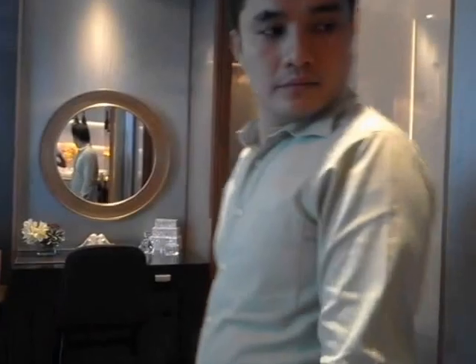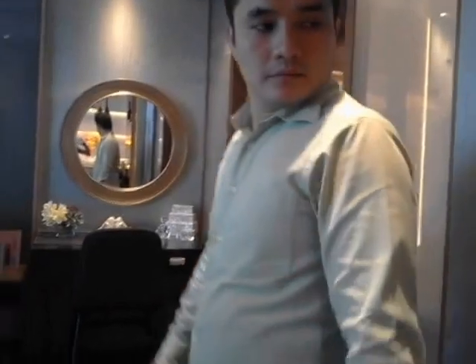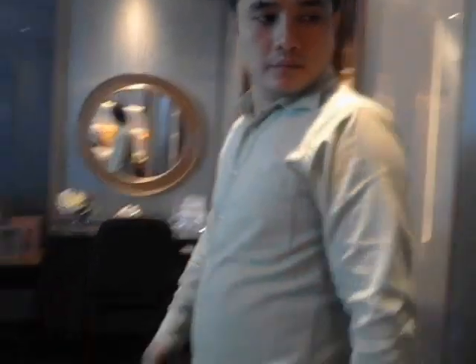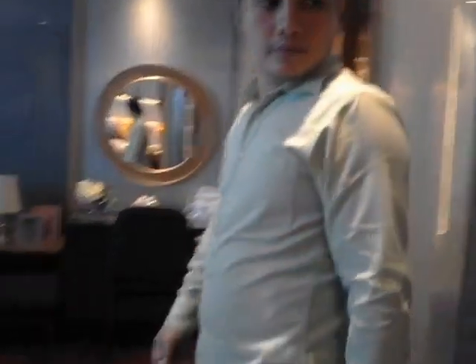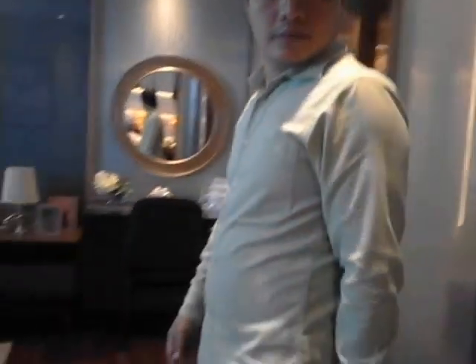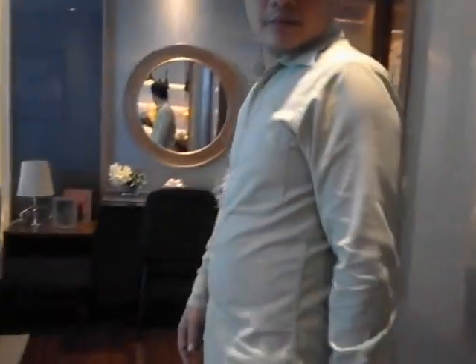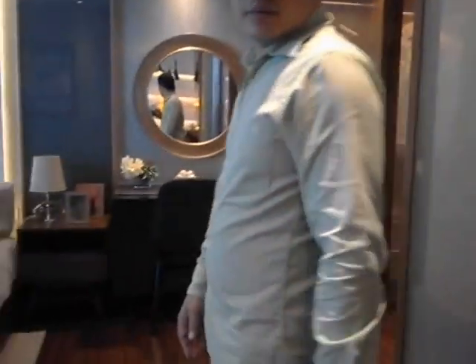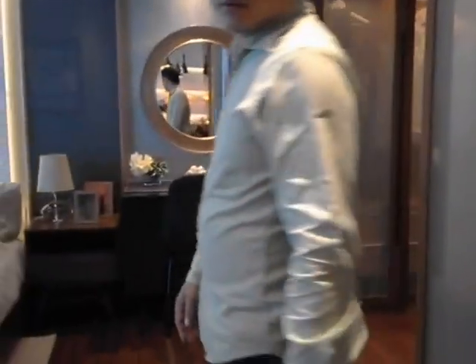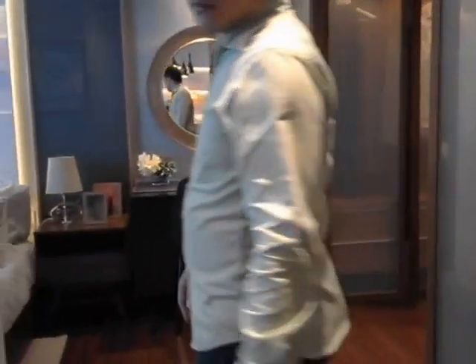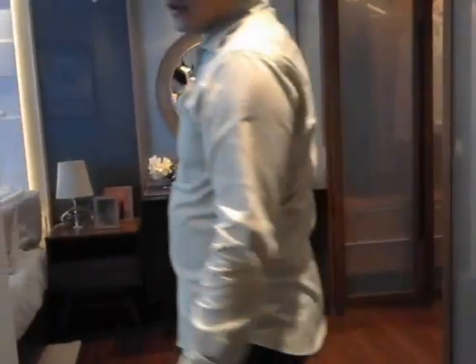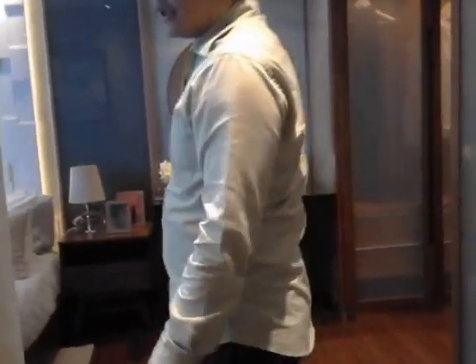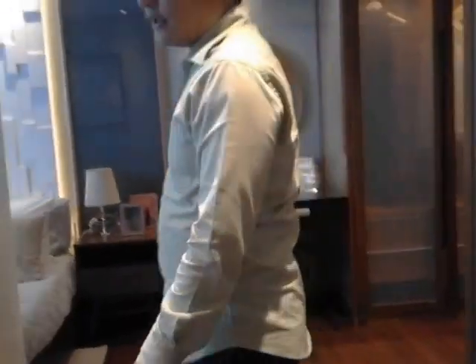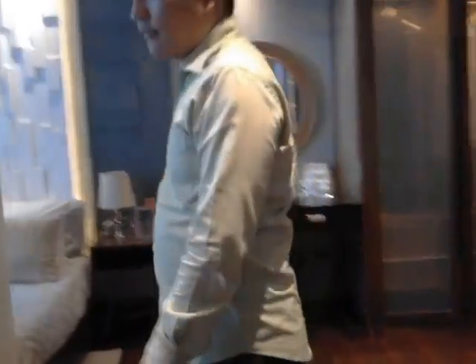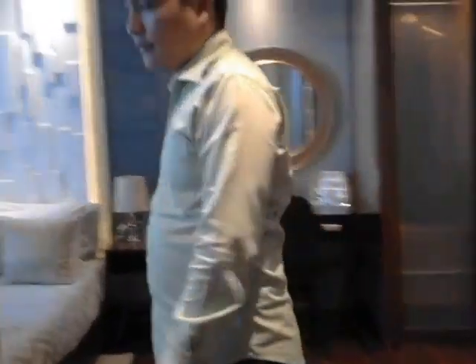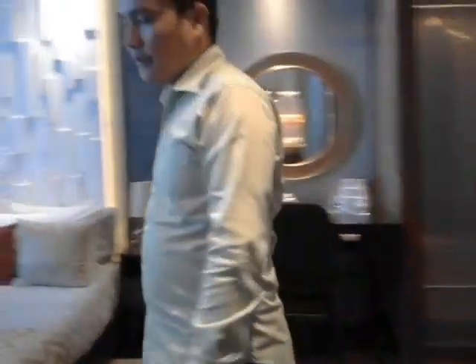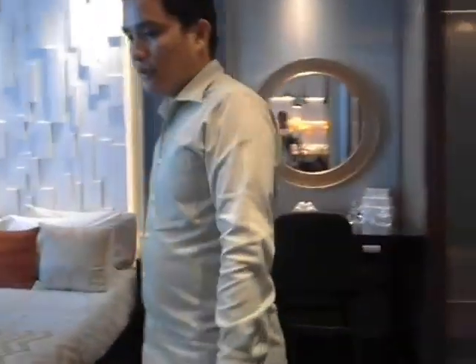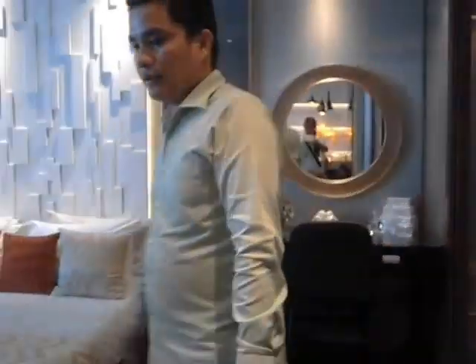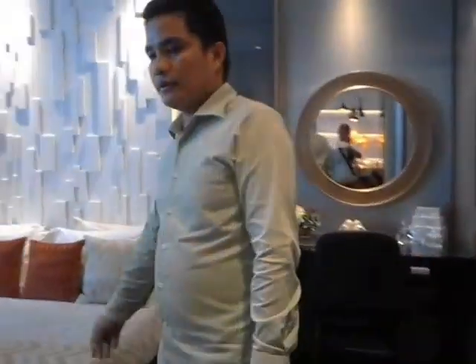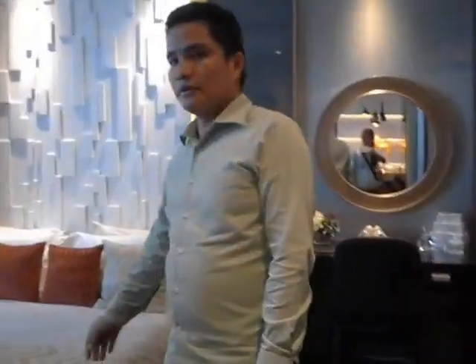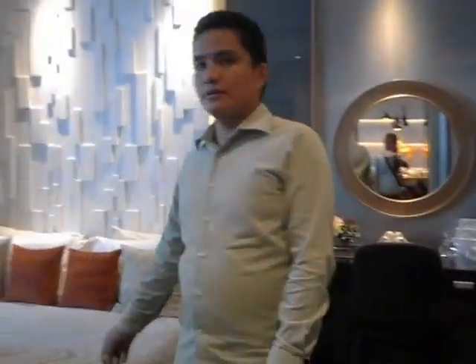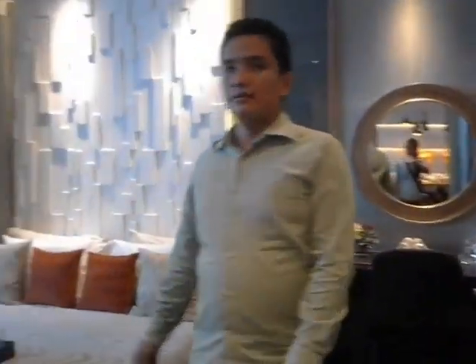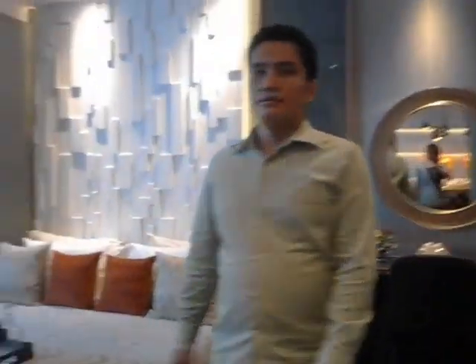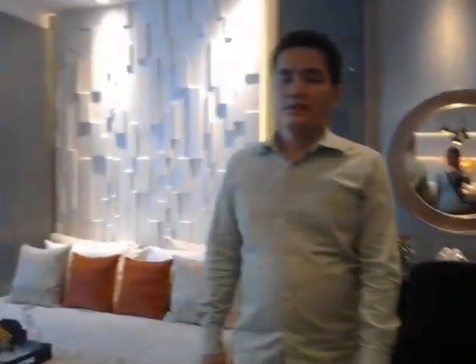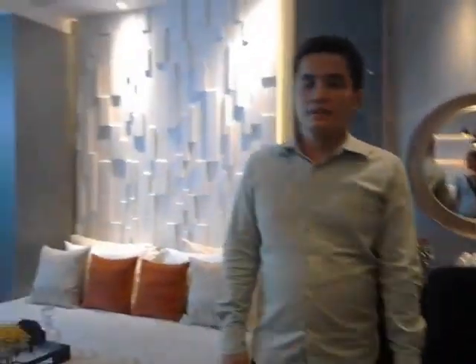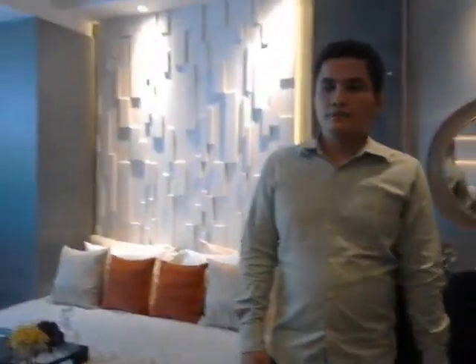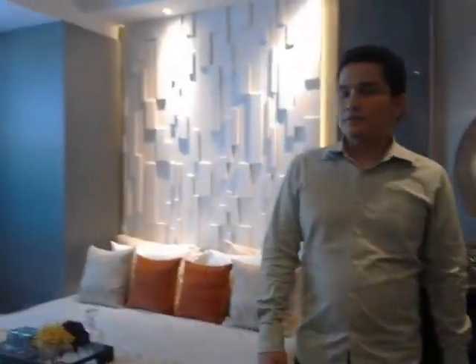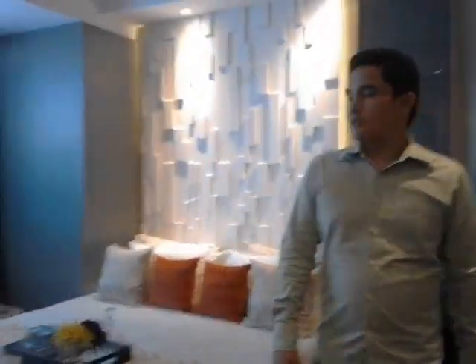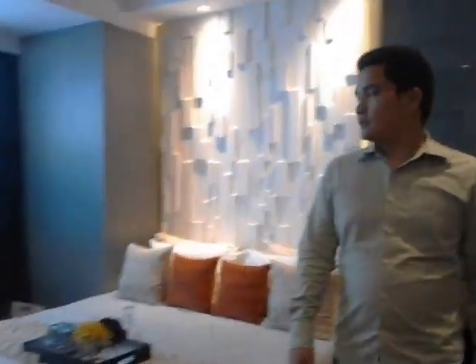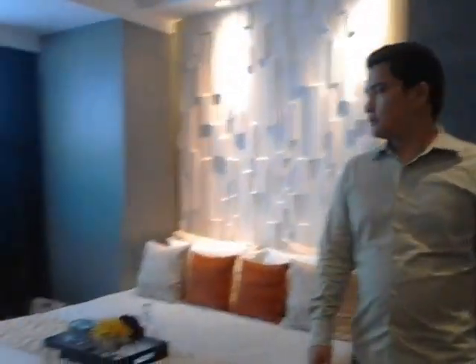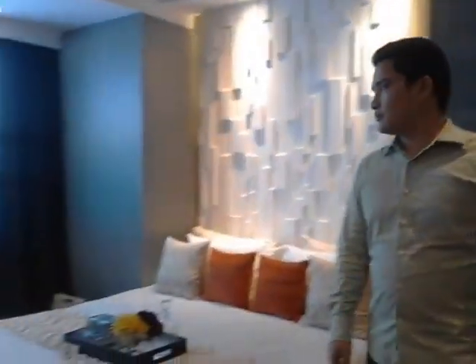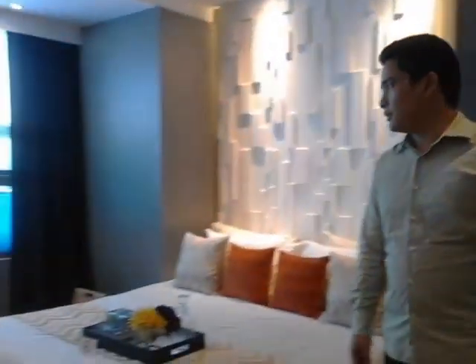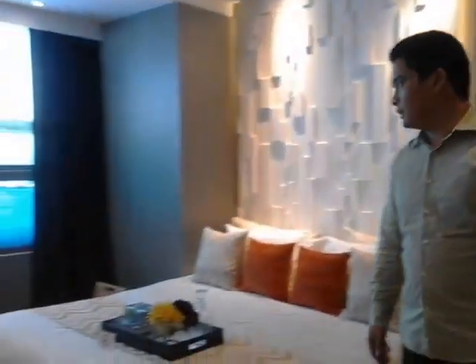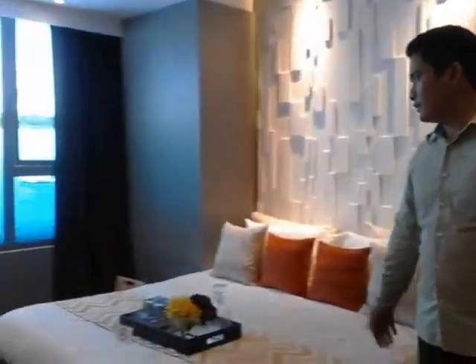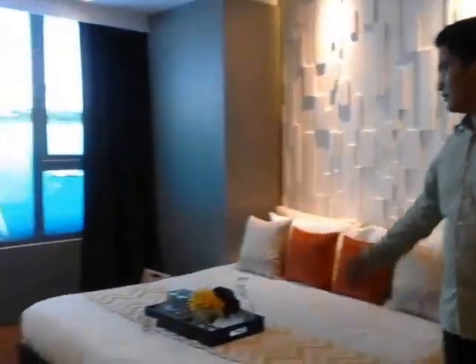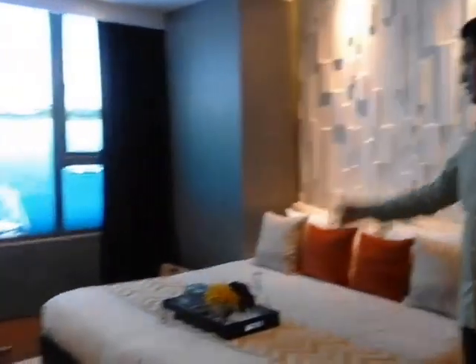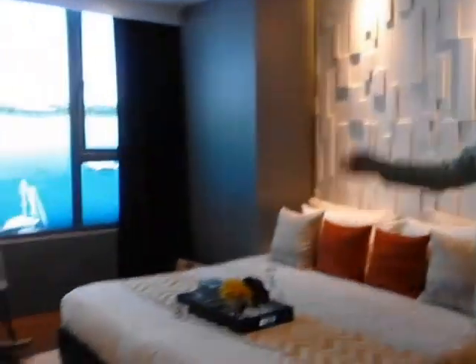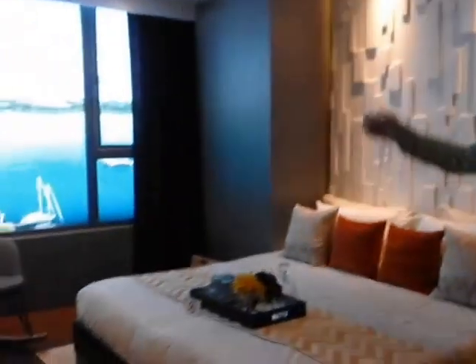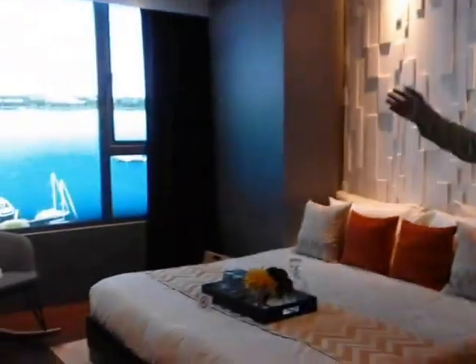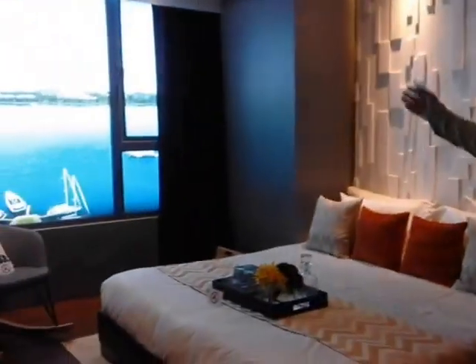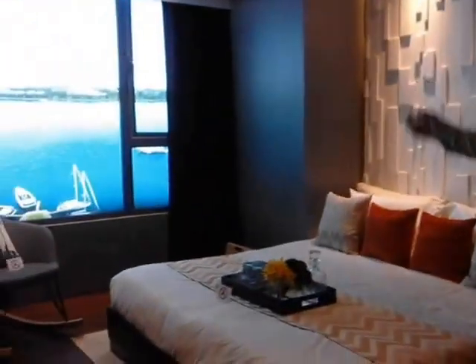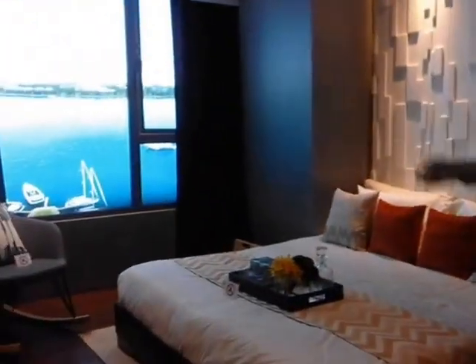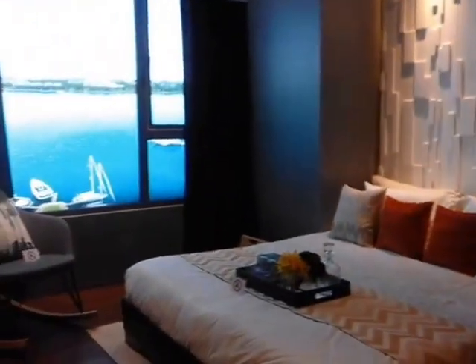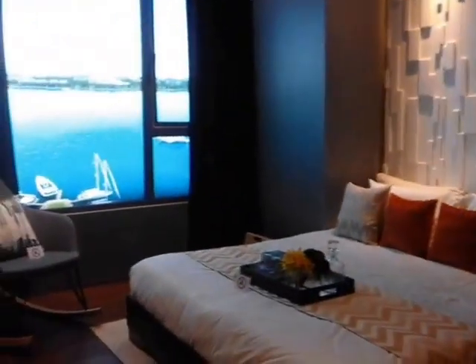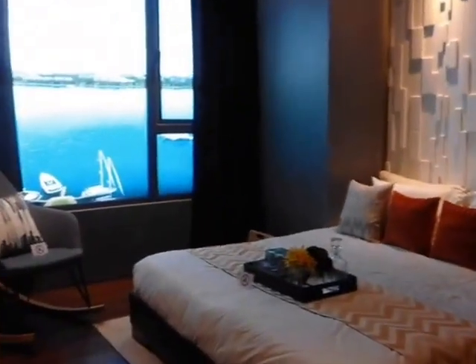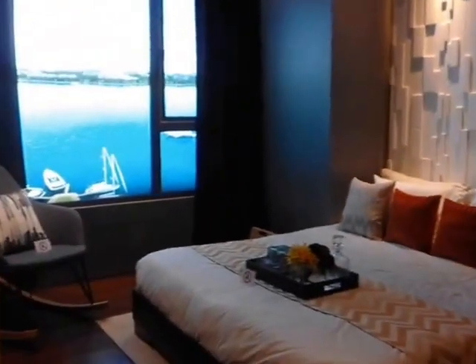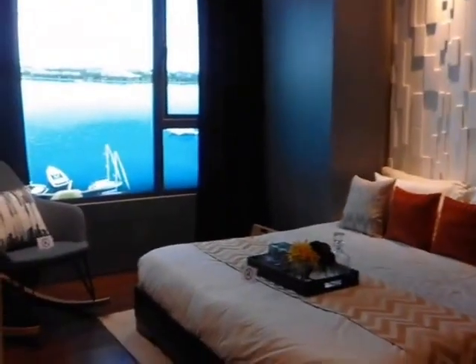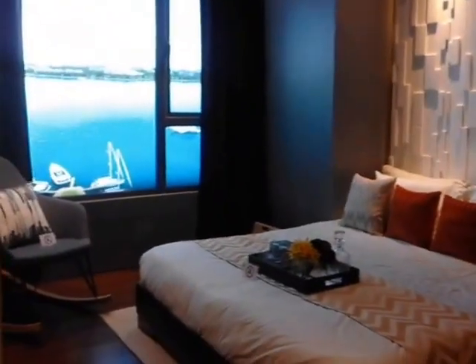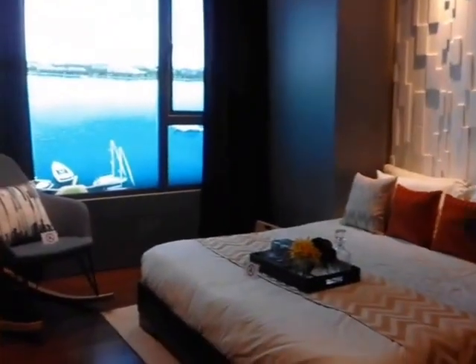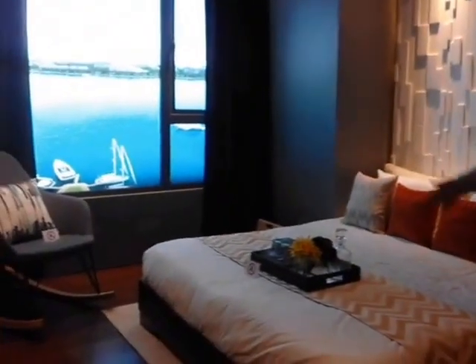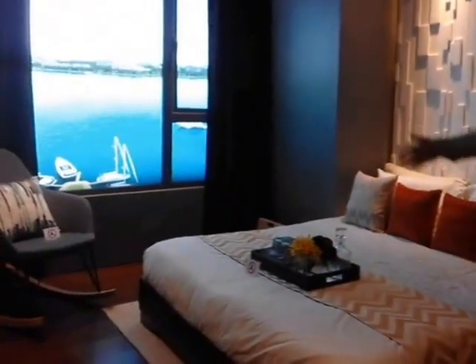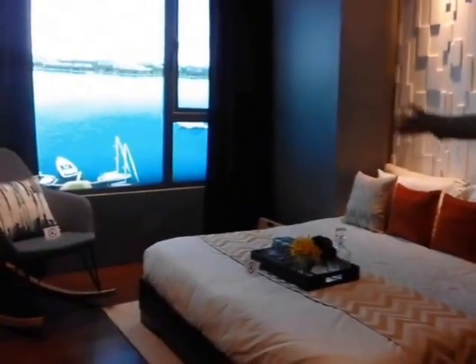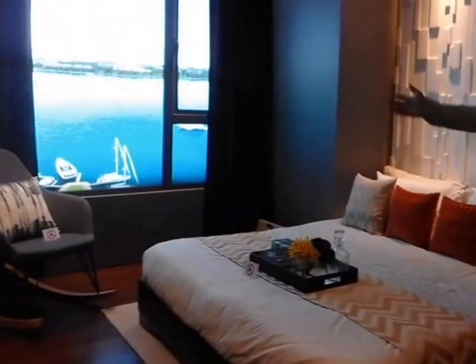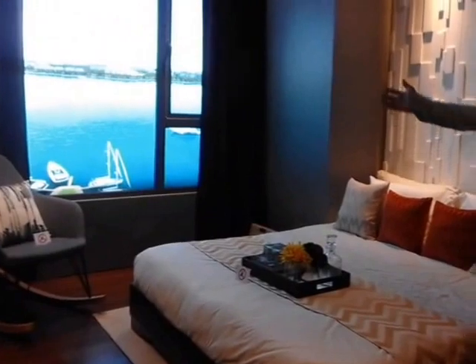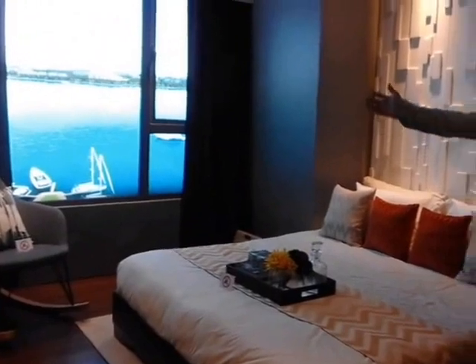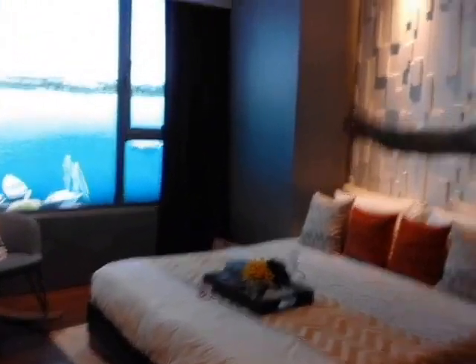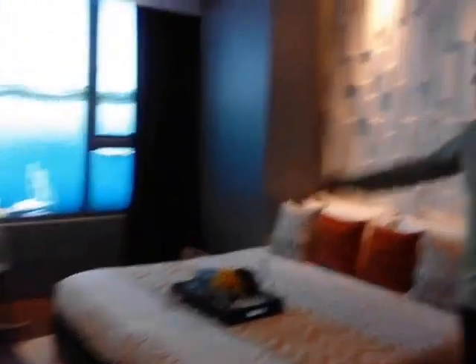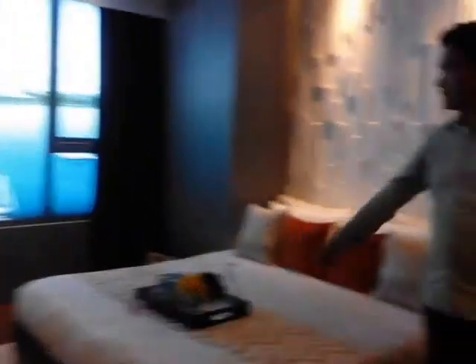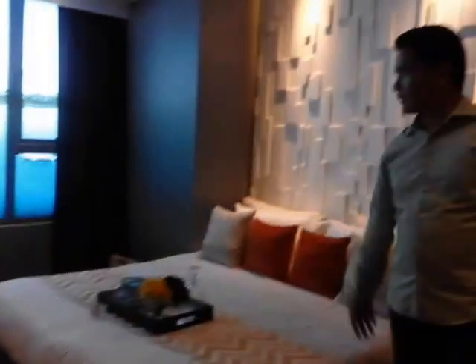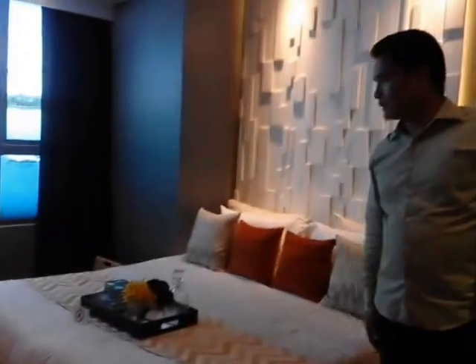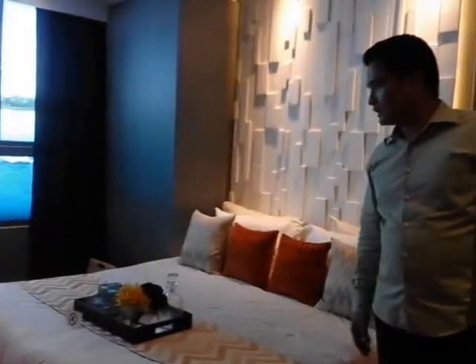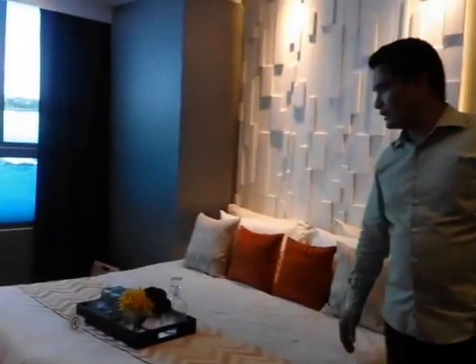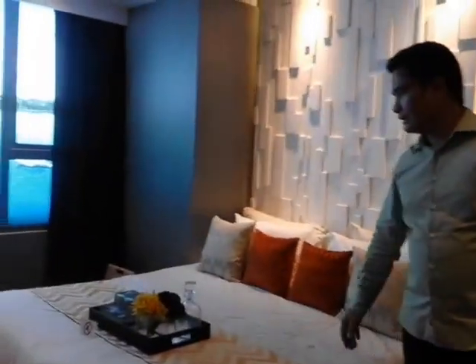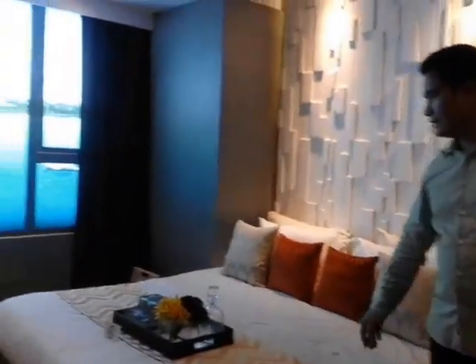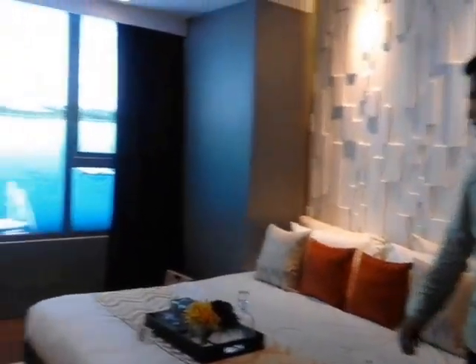And we have here your master's bedroom — again, a good view of Mactan Island.